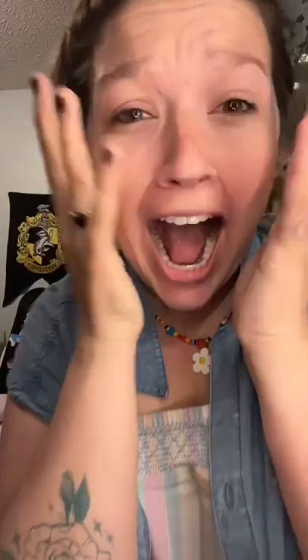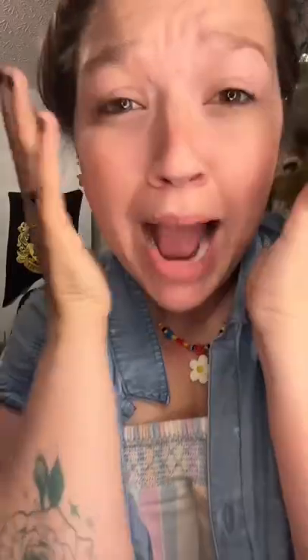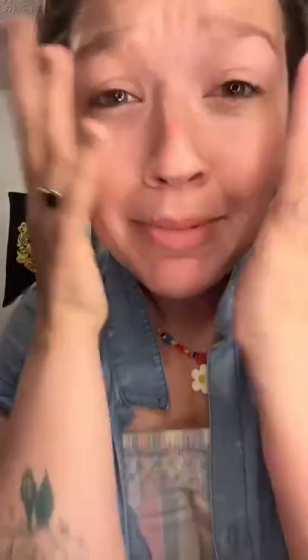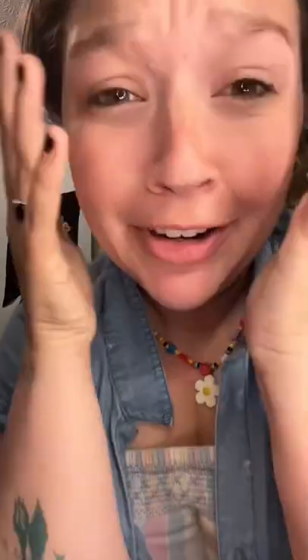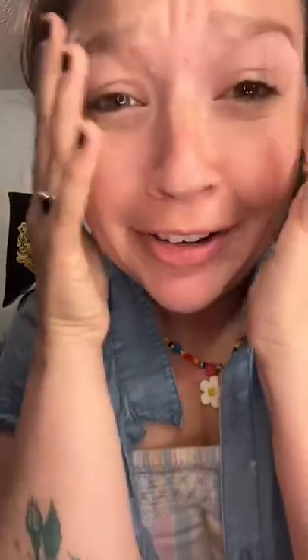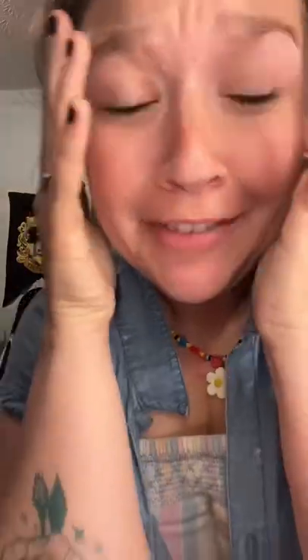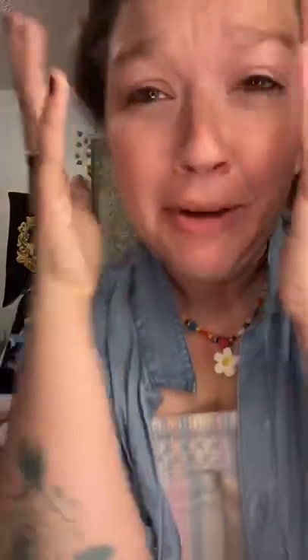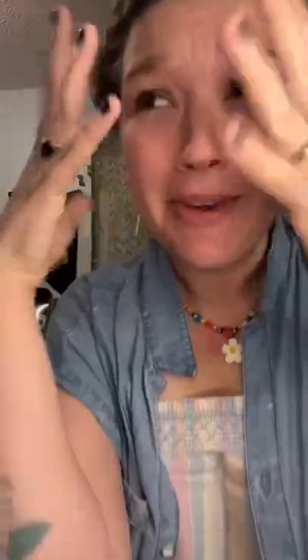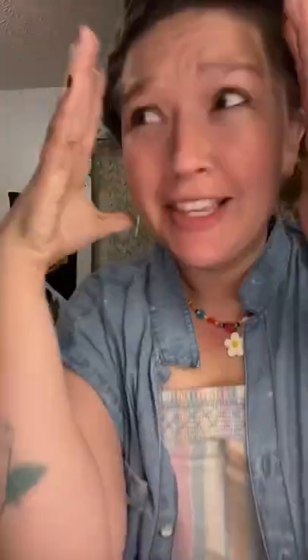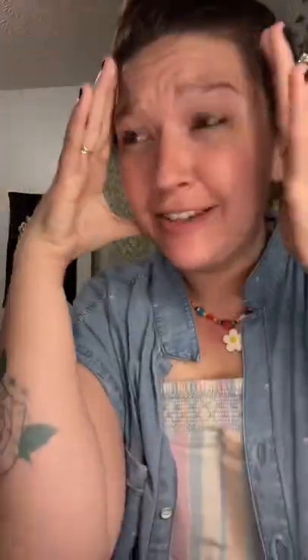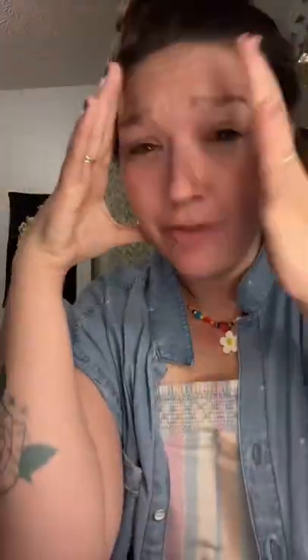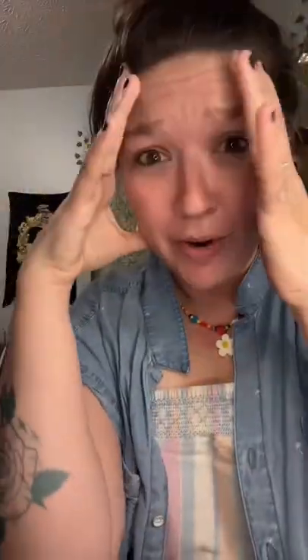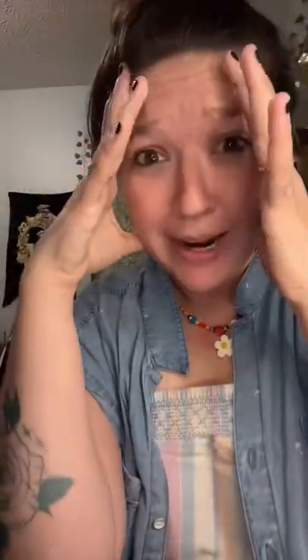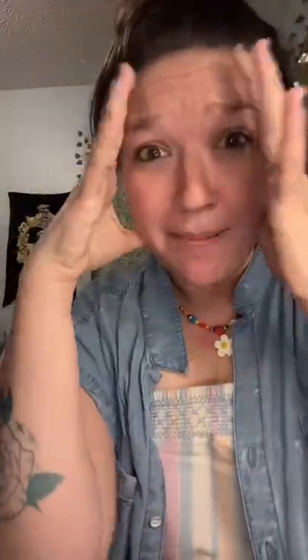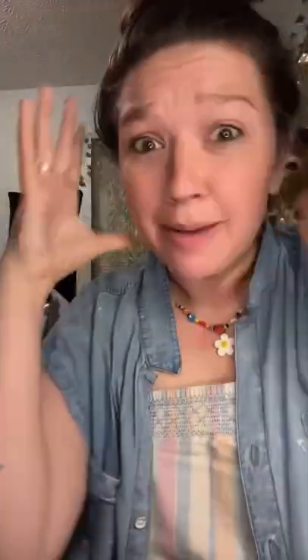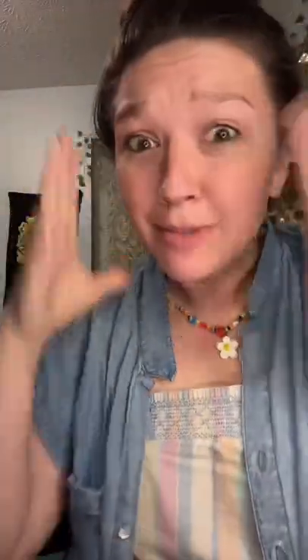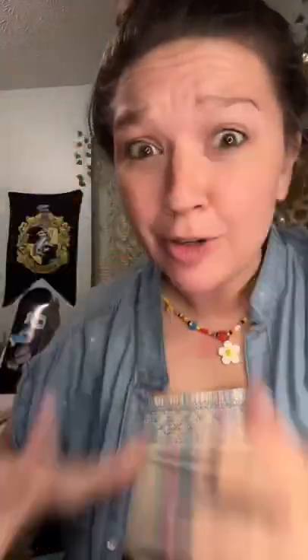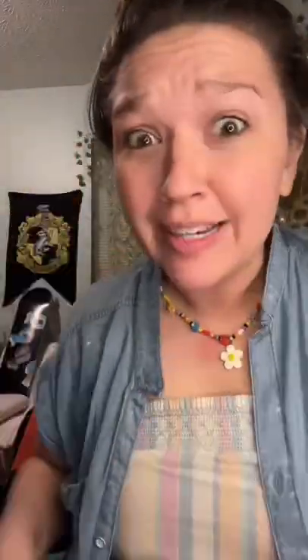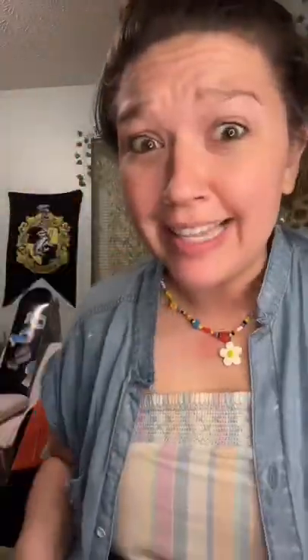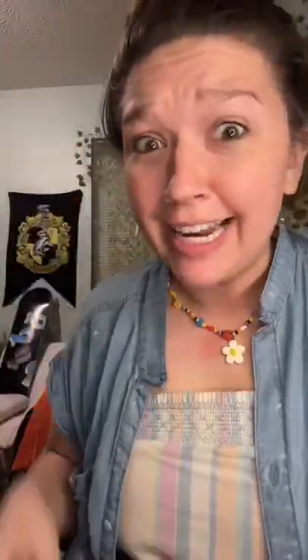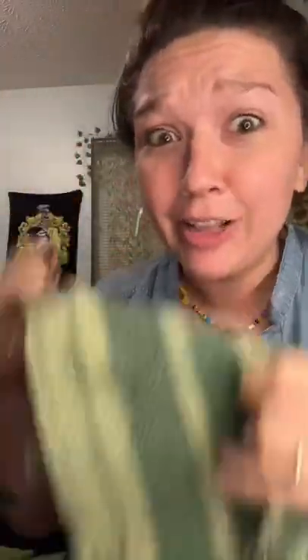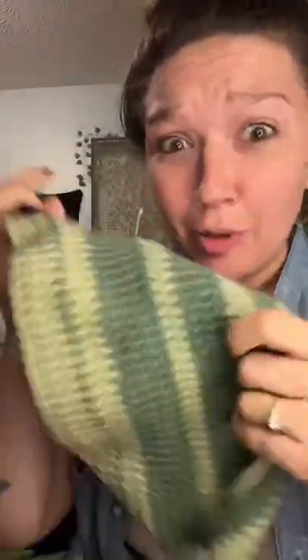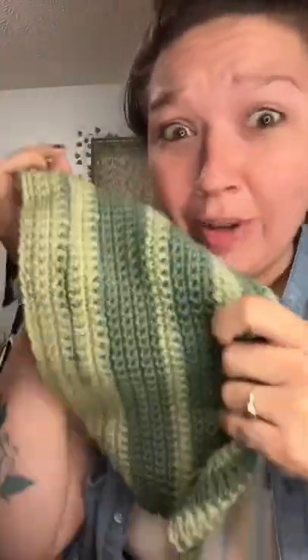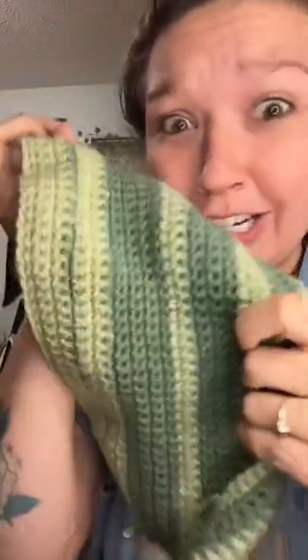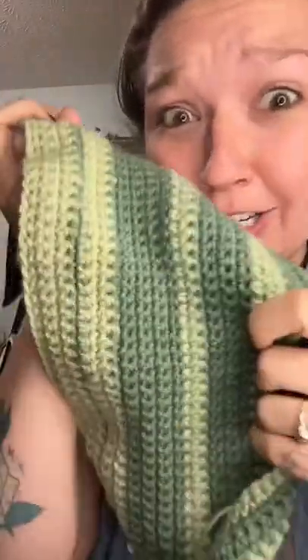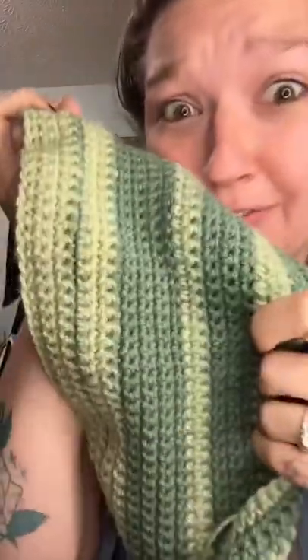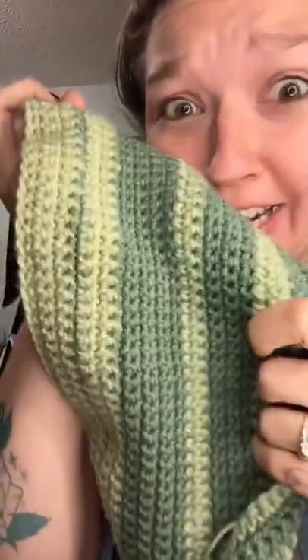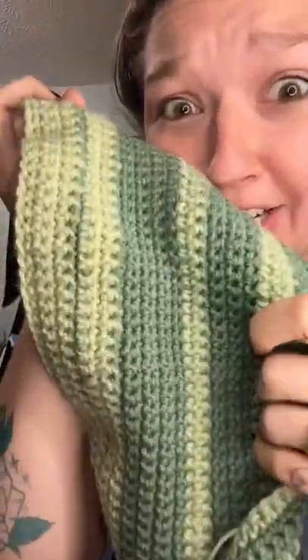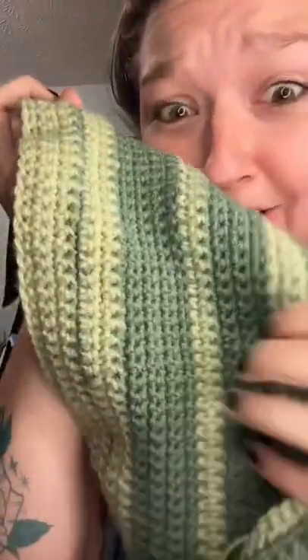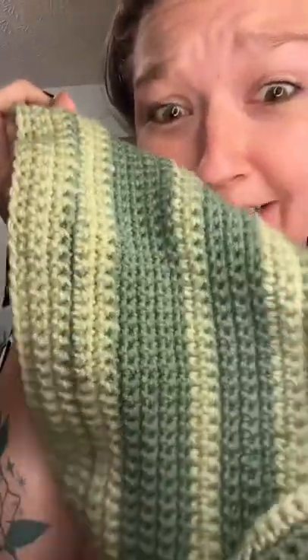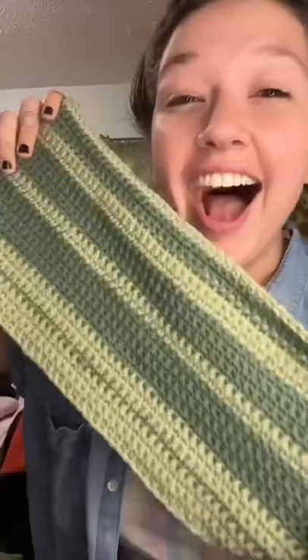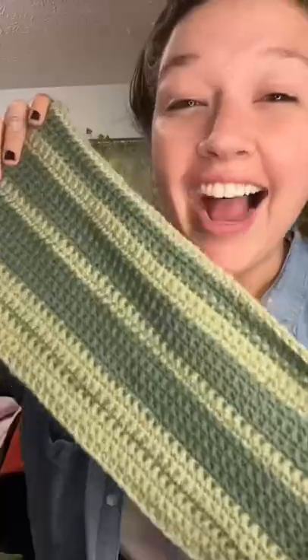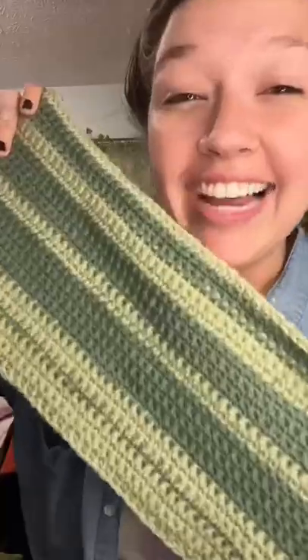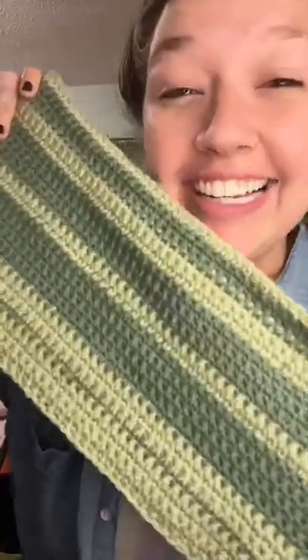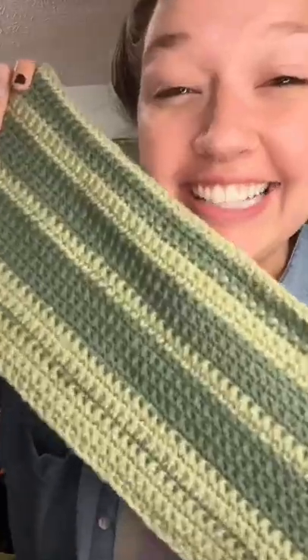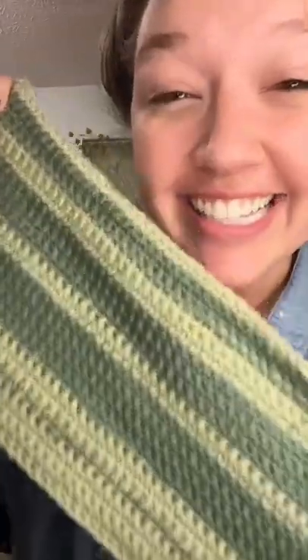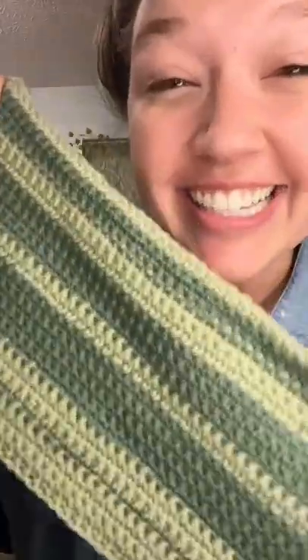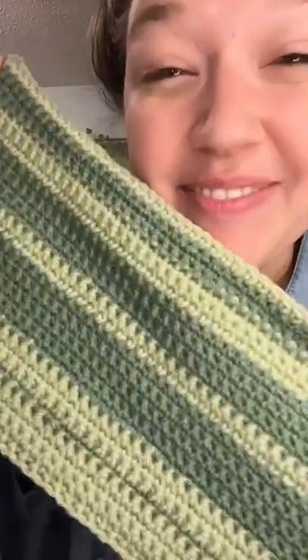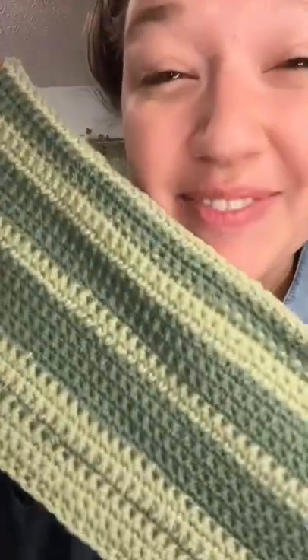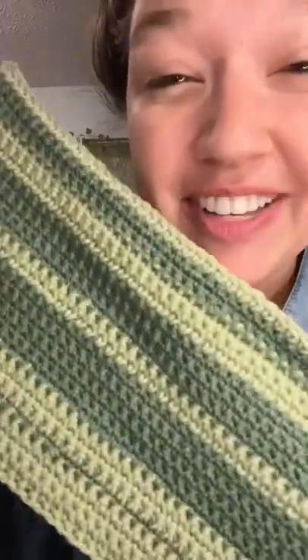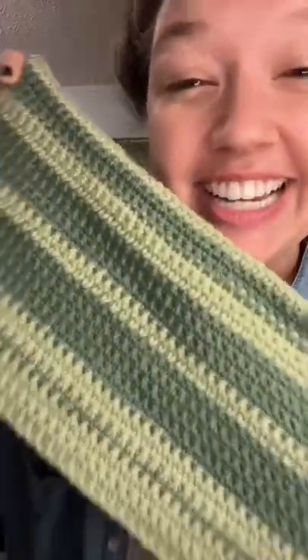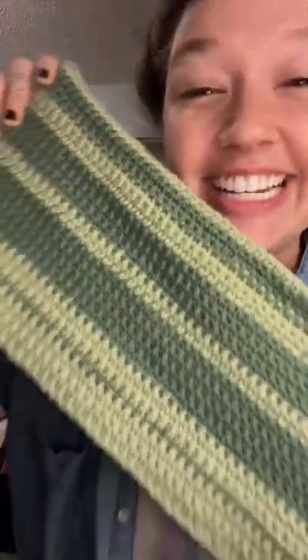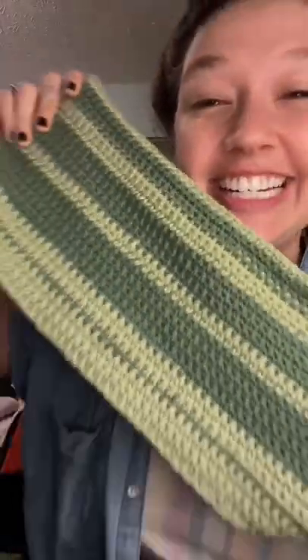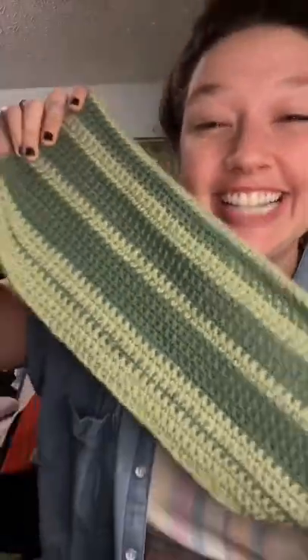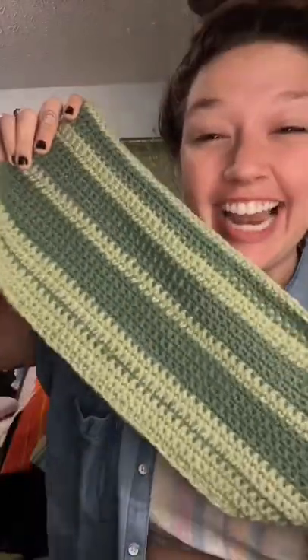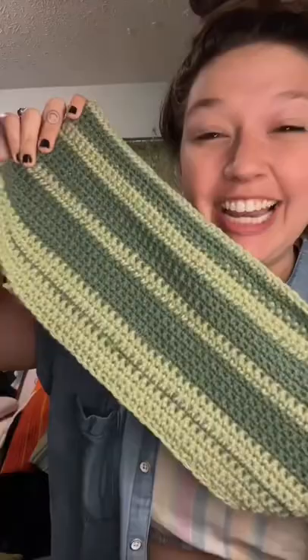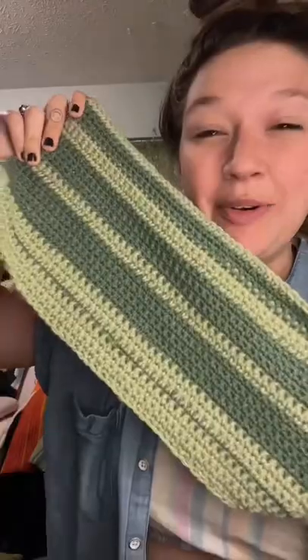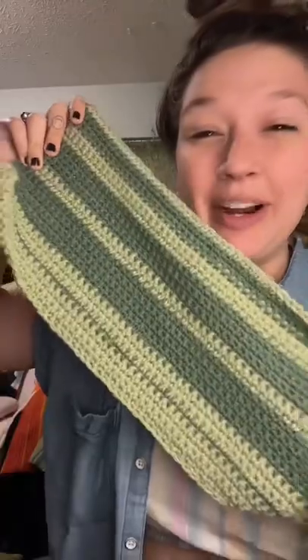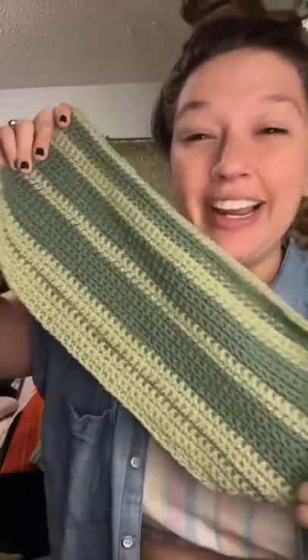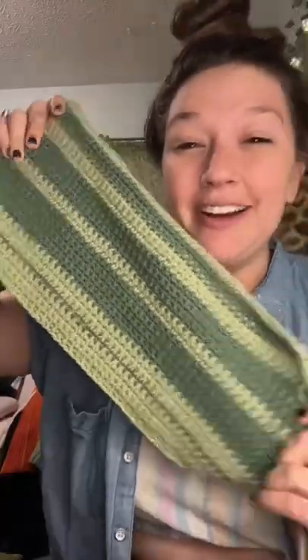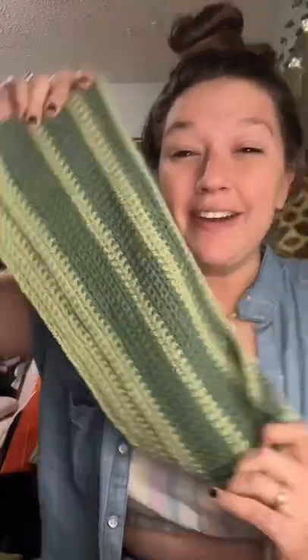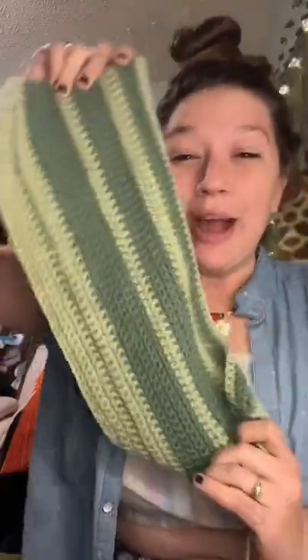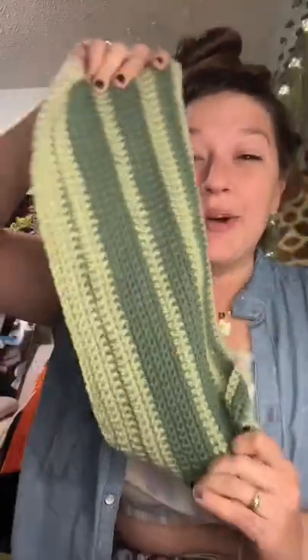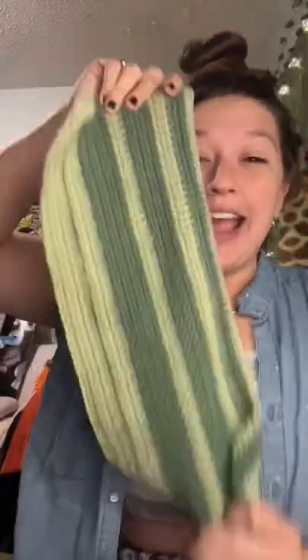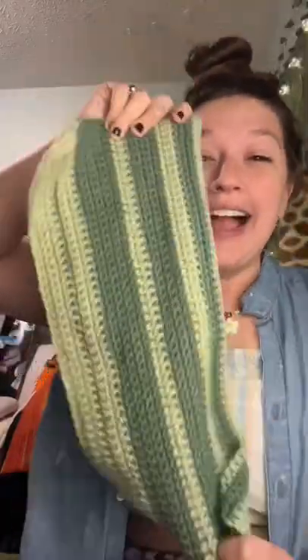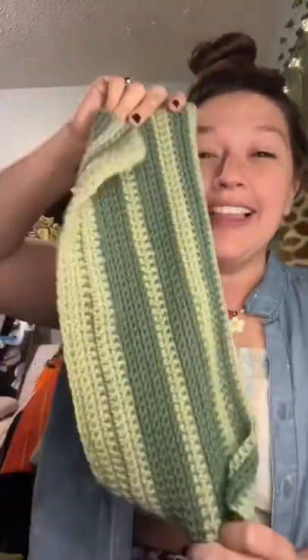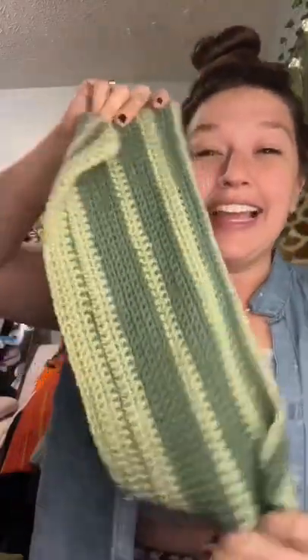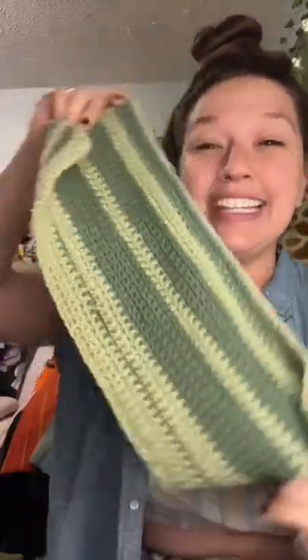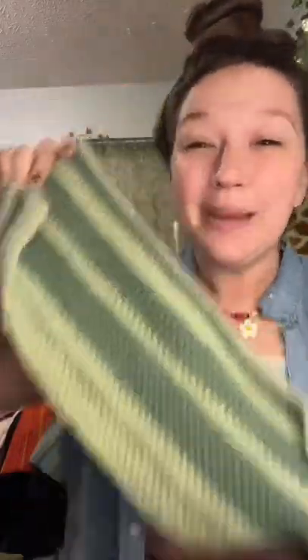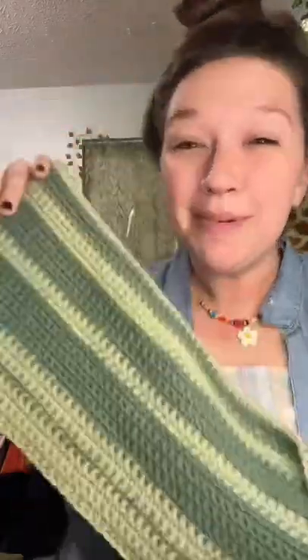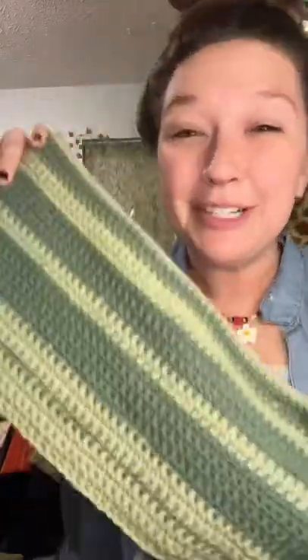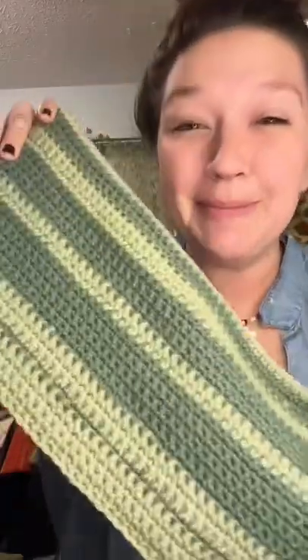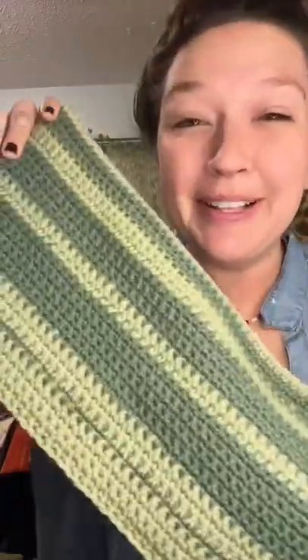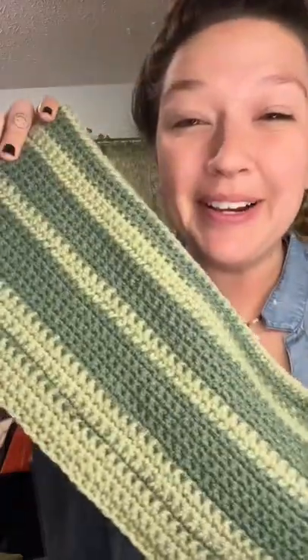I'm literally filming this at 4 a.m., but I'm so excited. Look what I just finished. I just completed January of our LA temperature pillow.